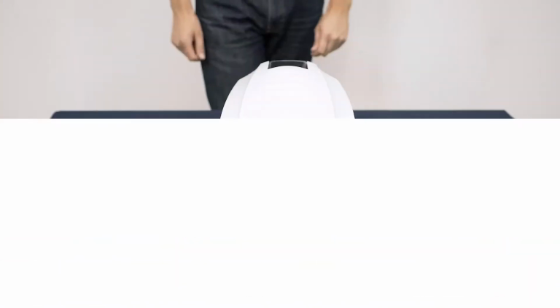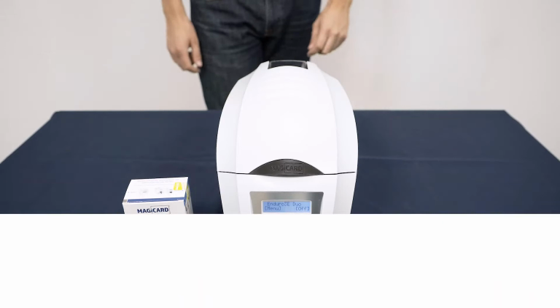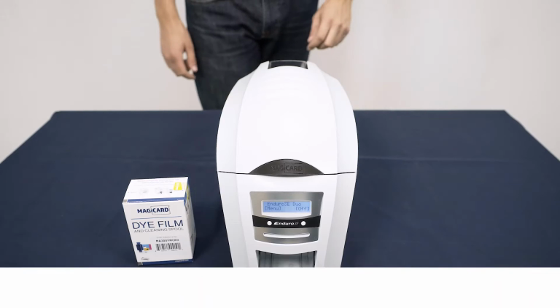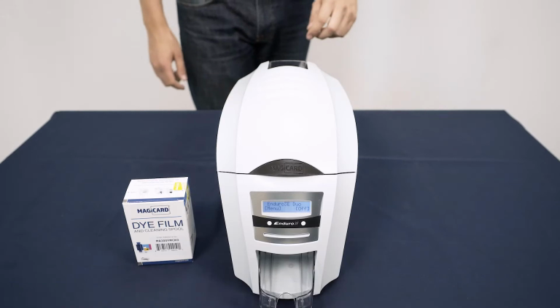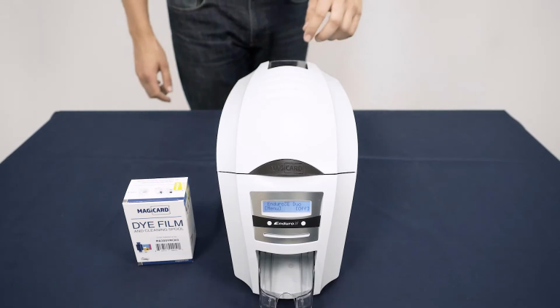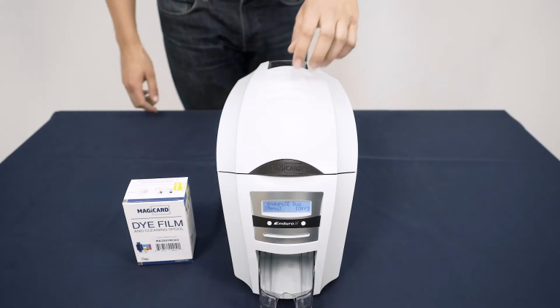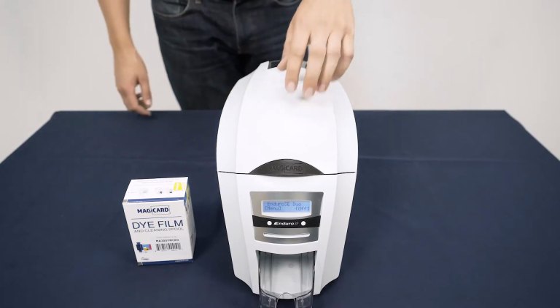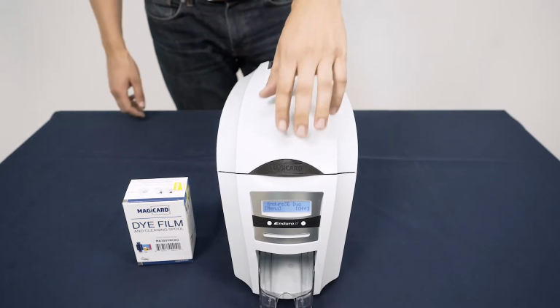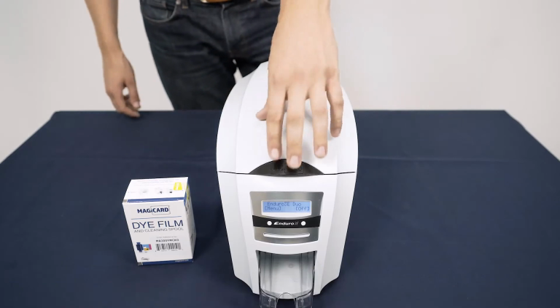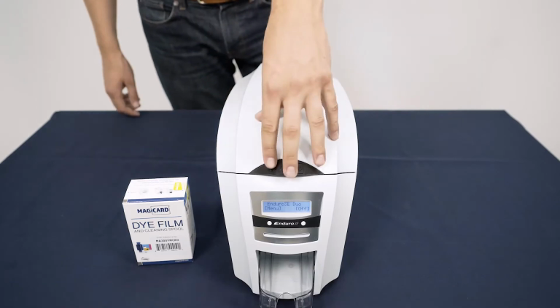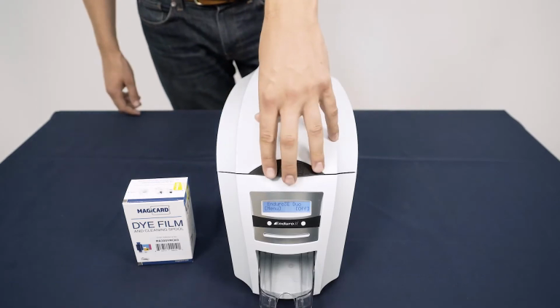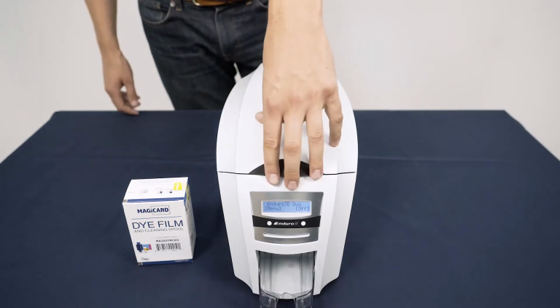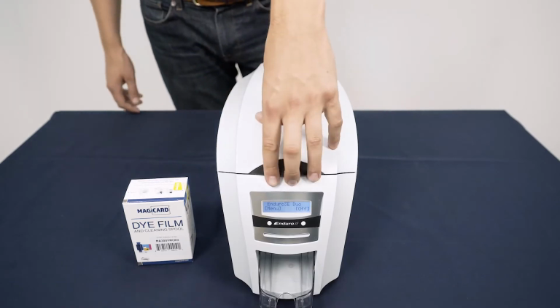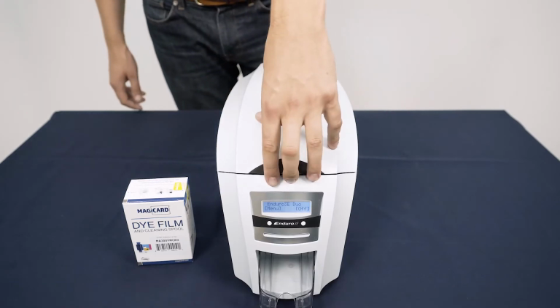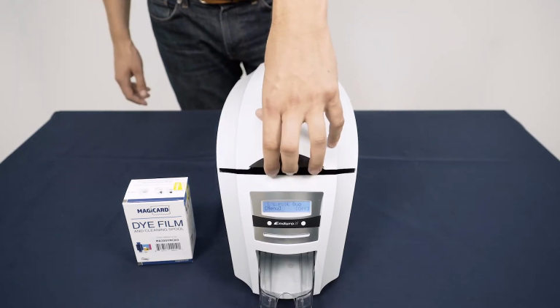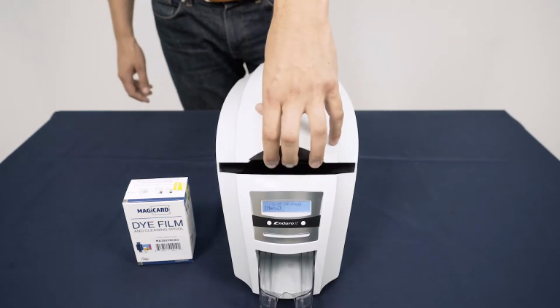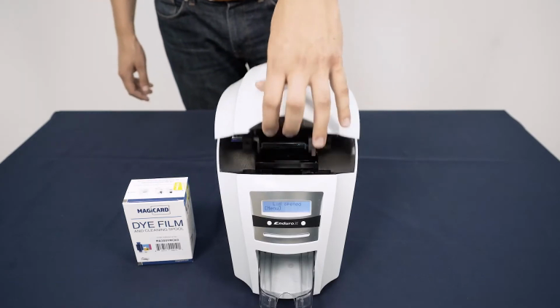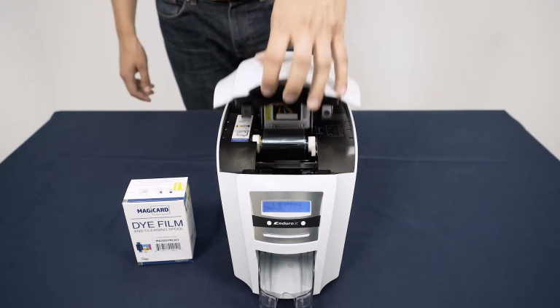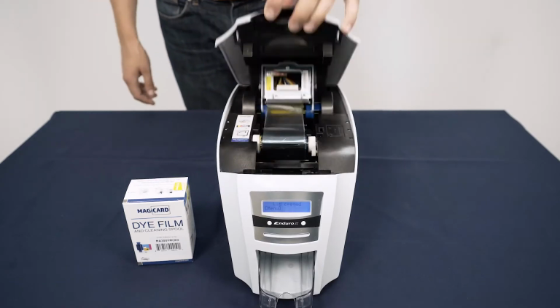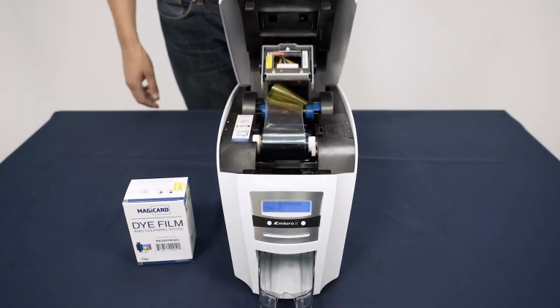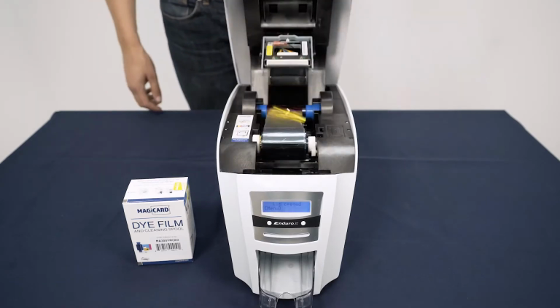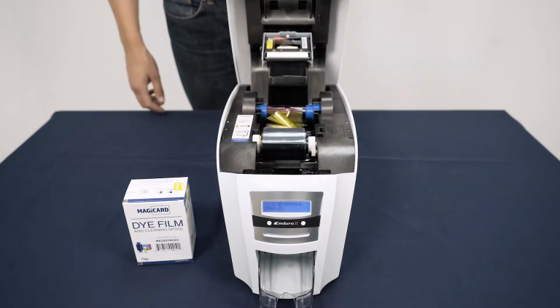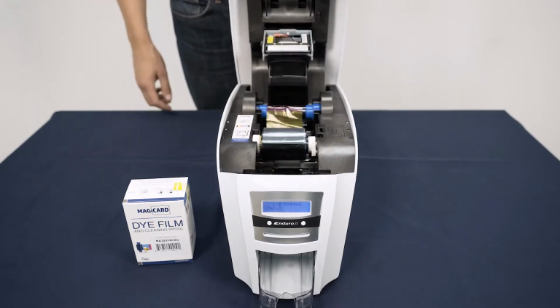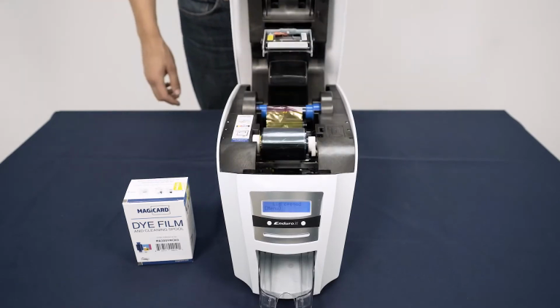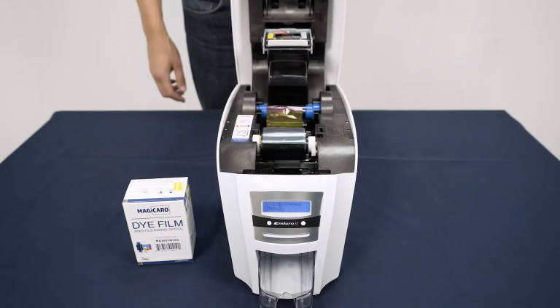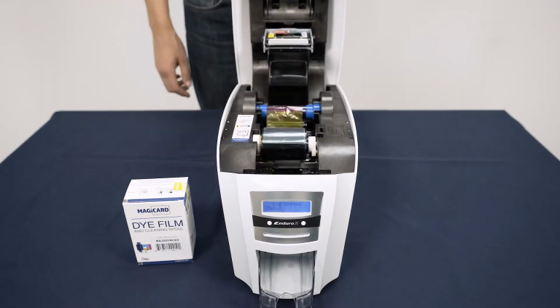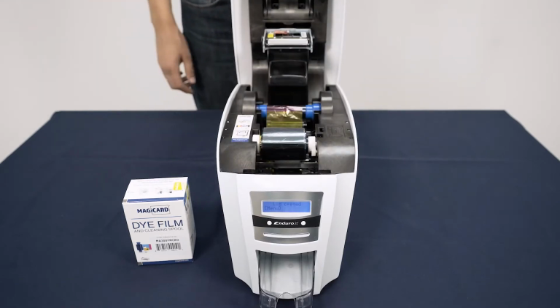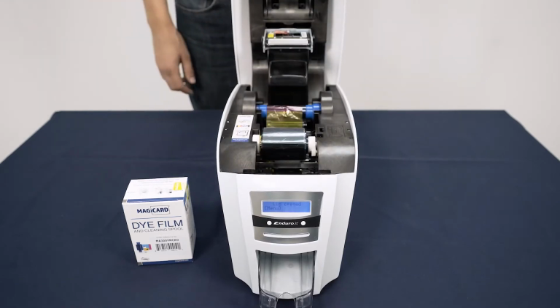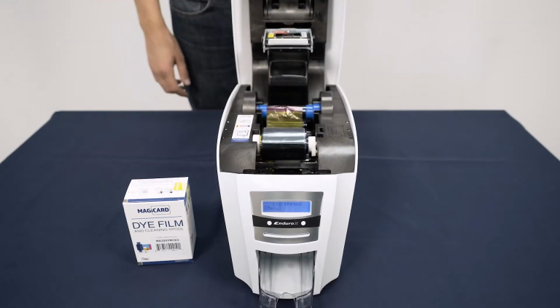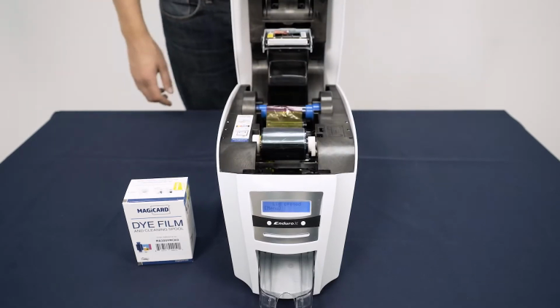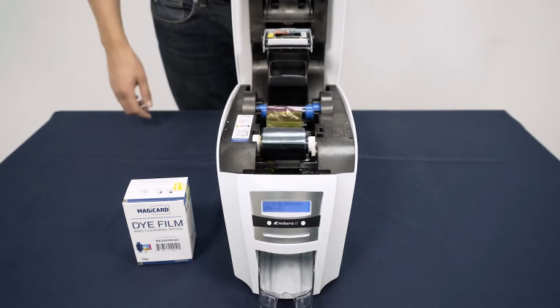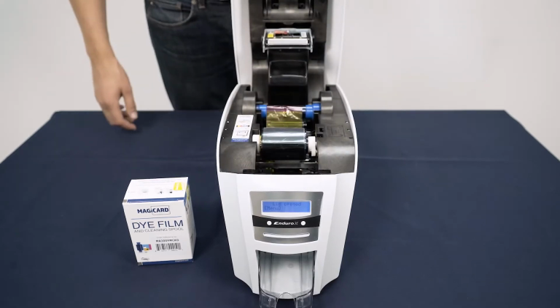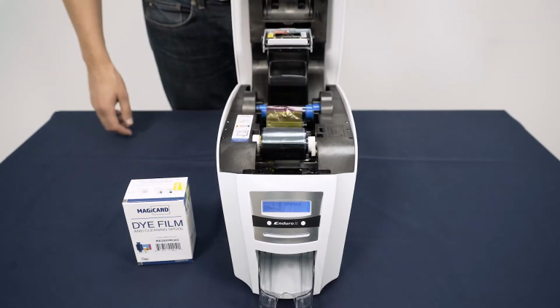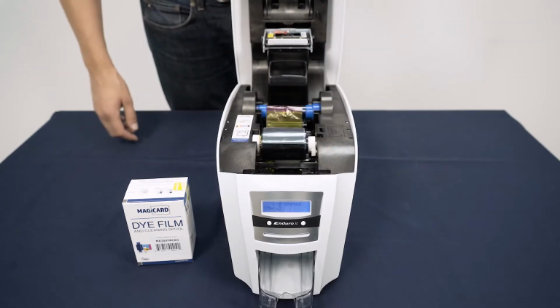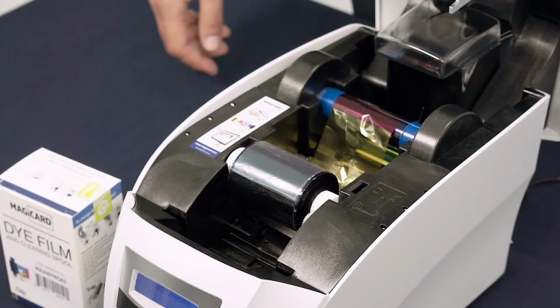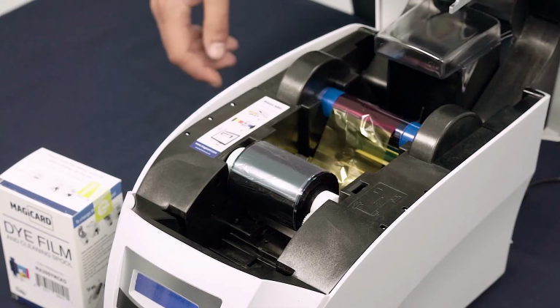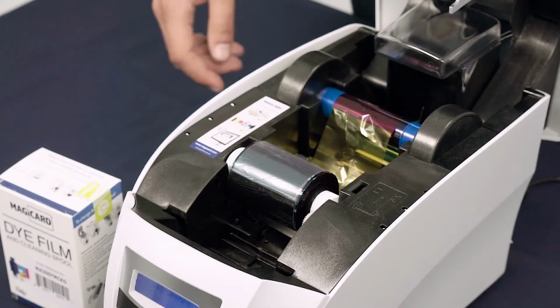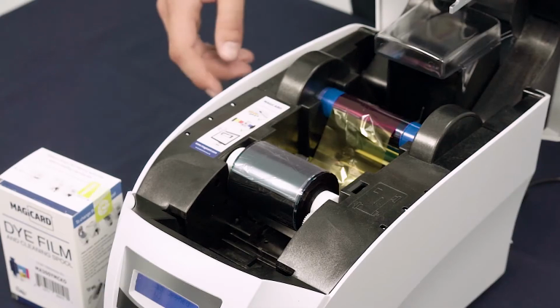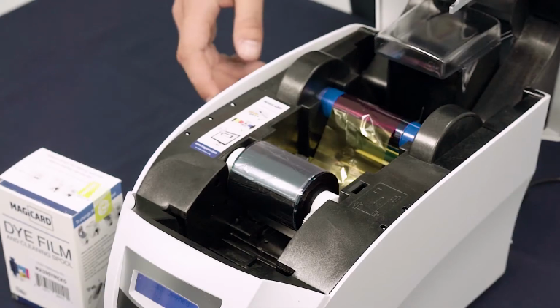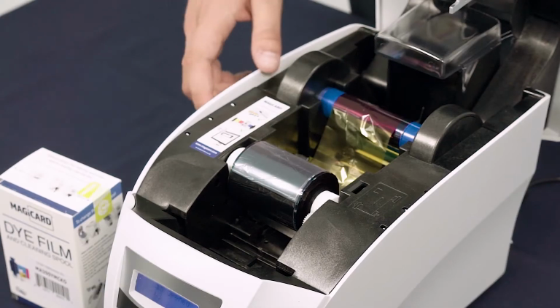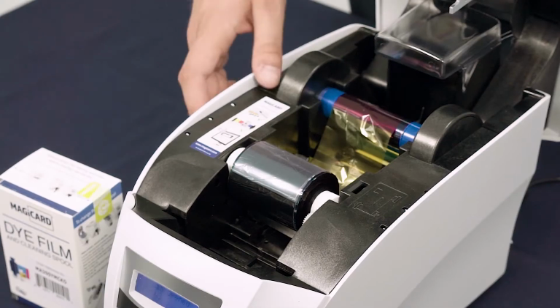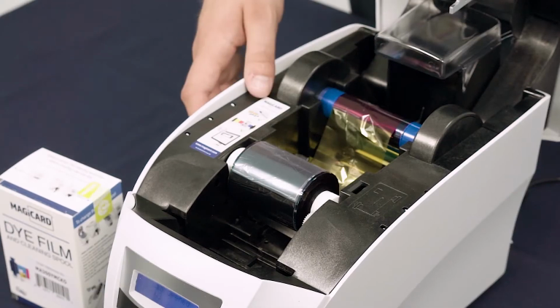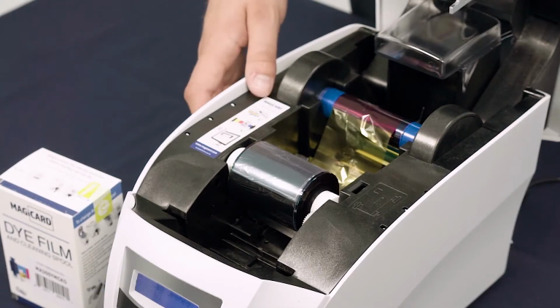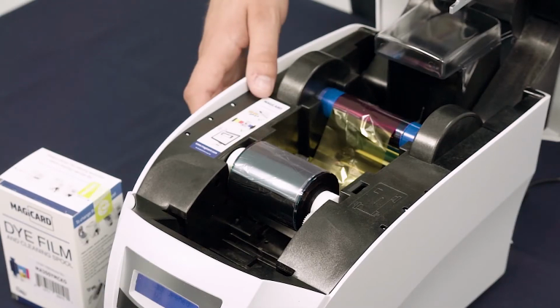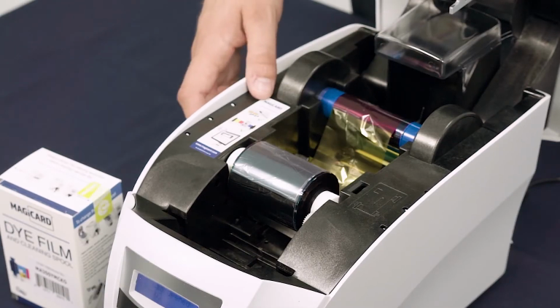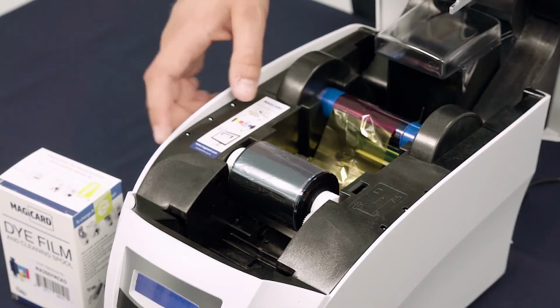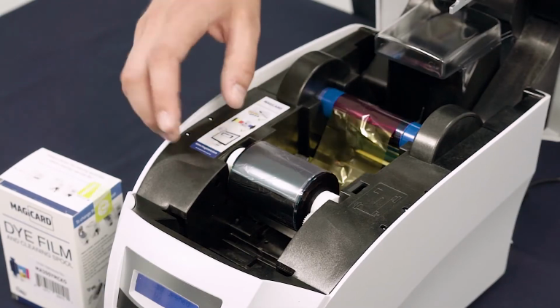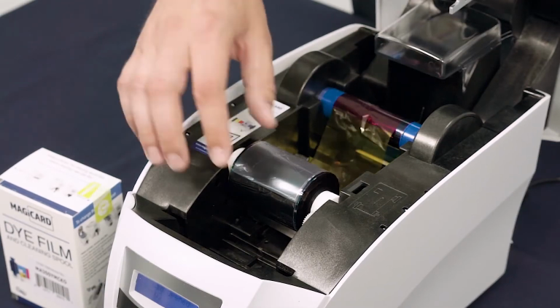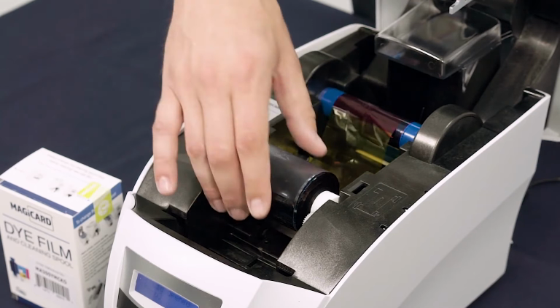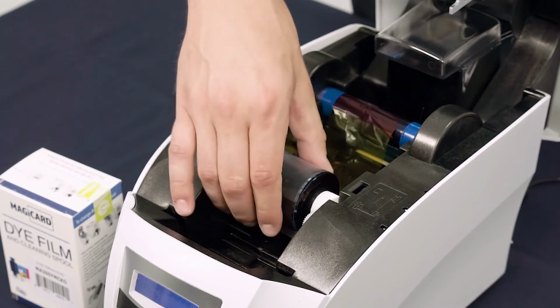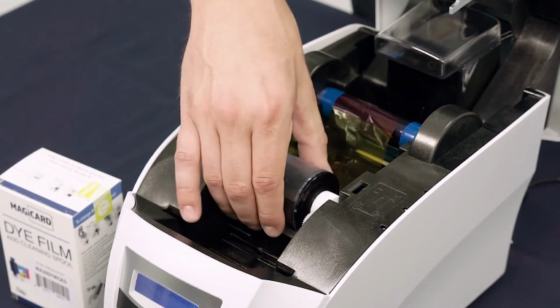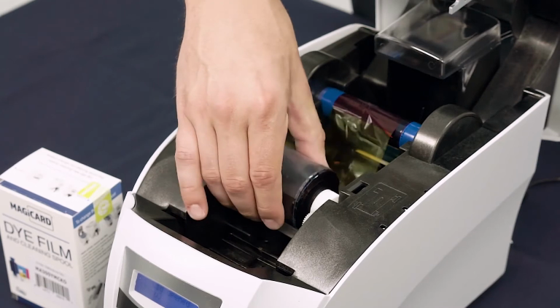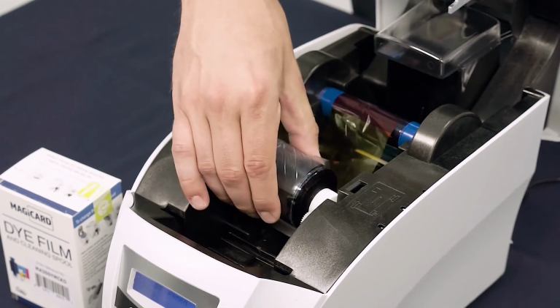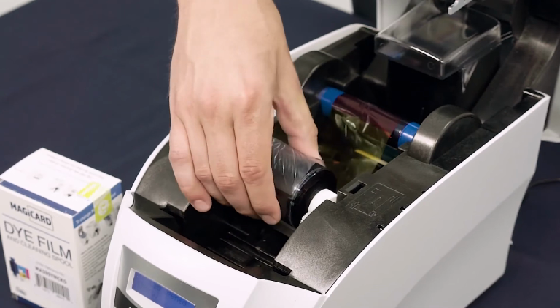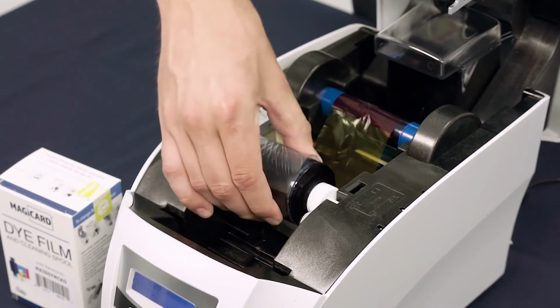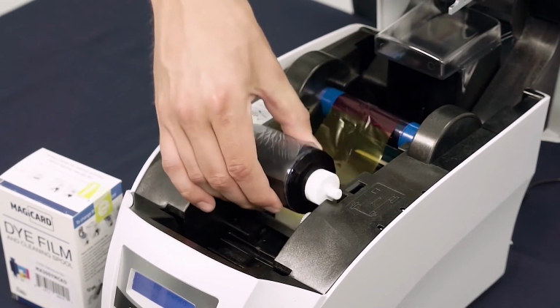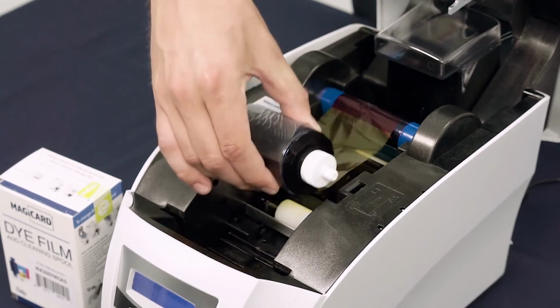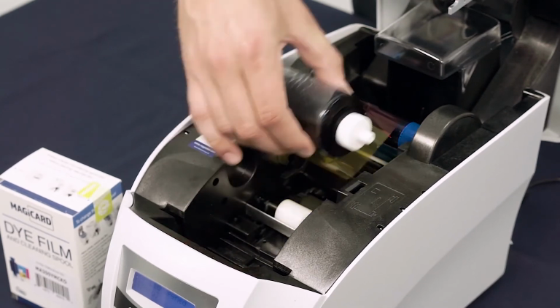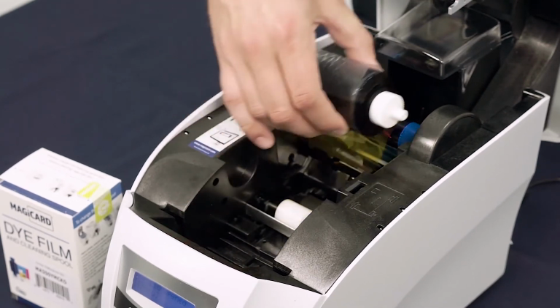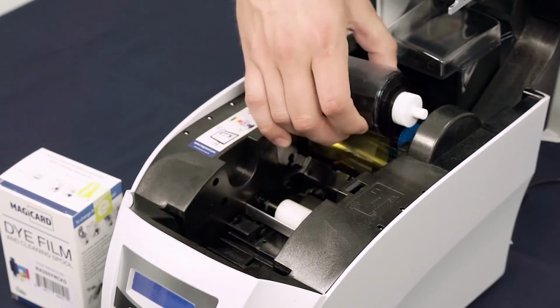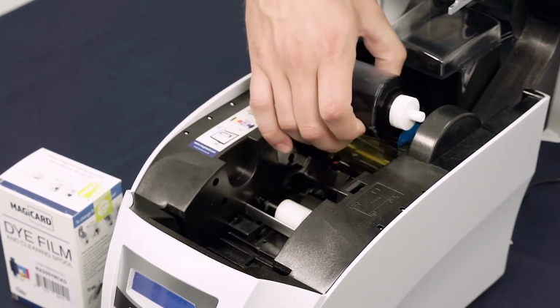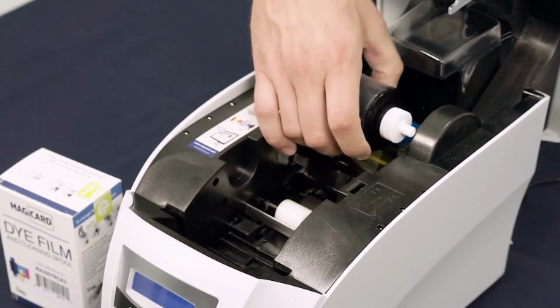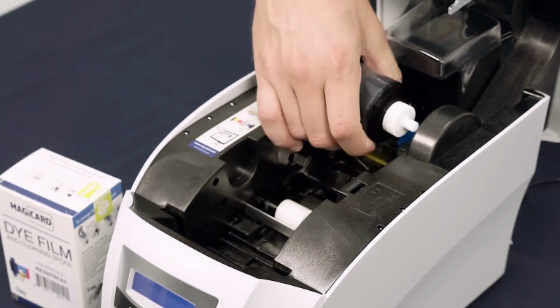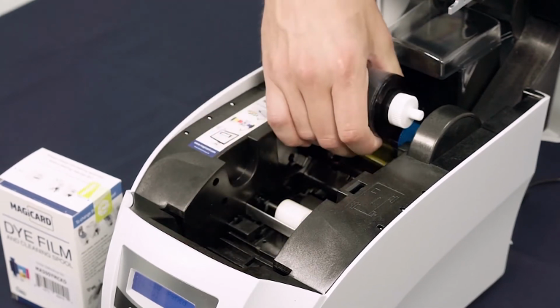Lift the lid of your printer by pulling up from the front. Remove the used die film and dispose of responsibly.